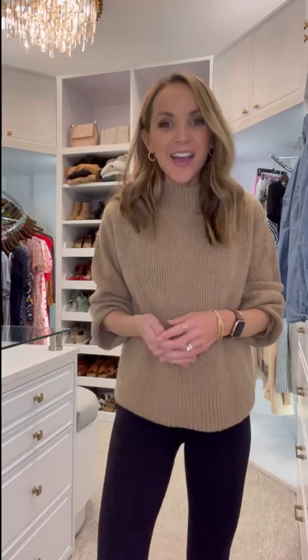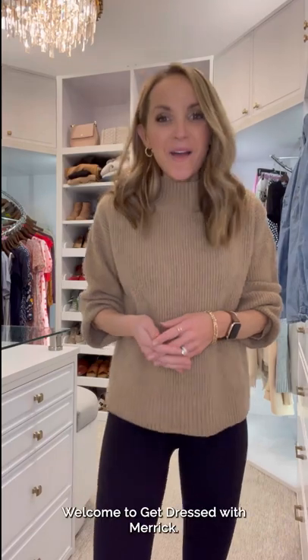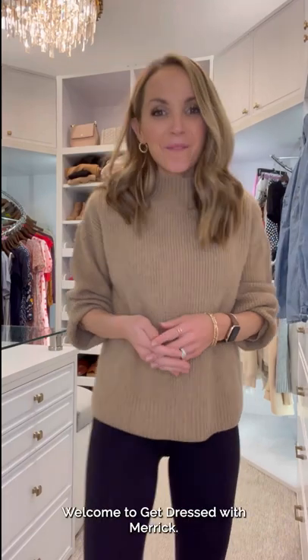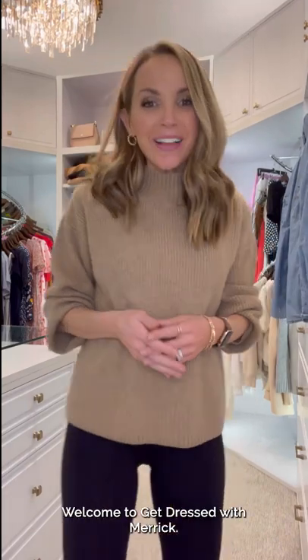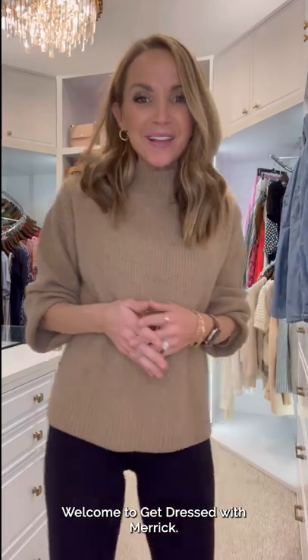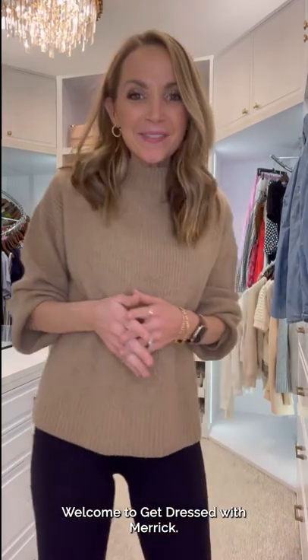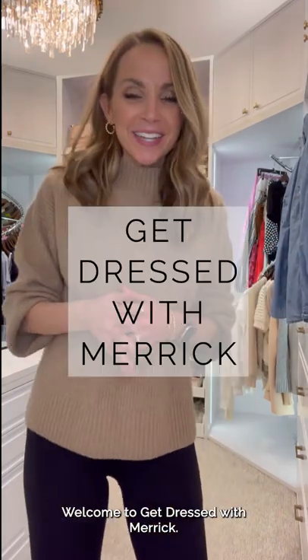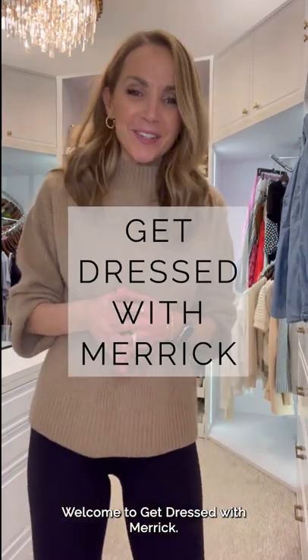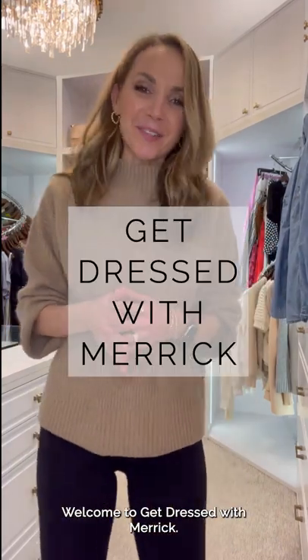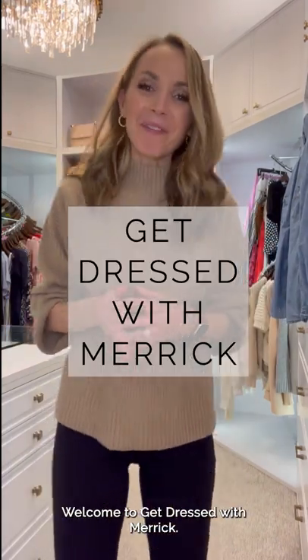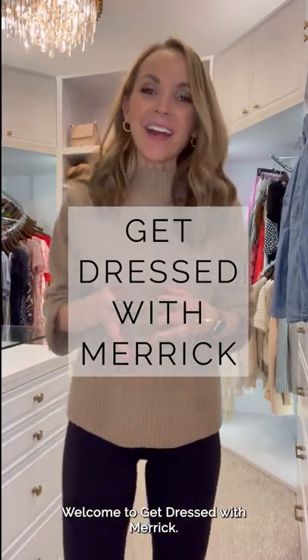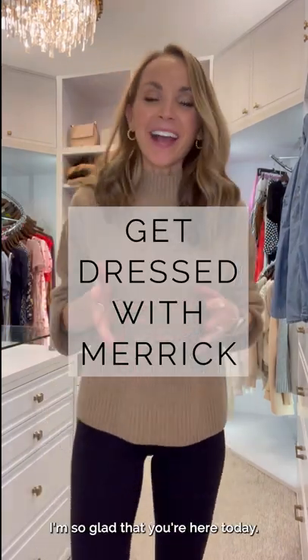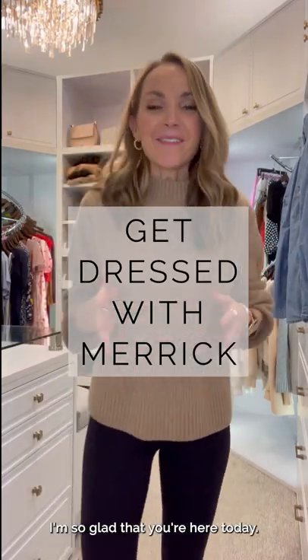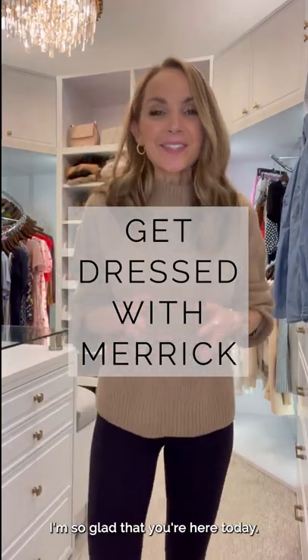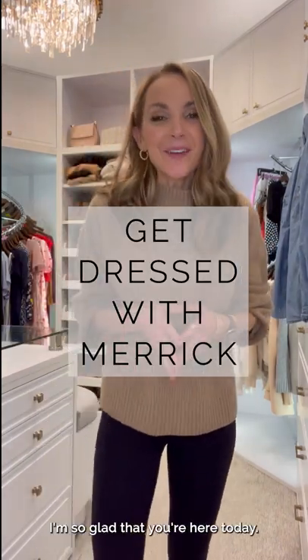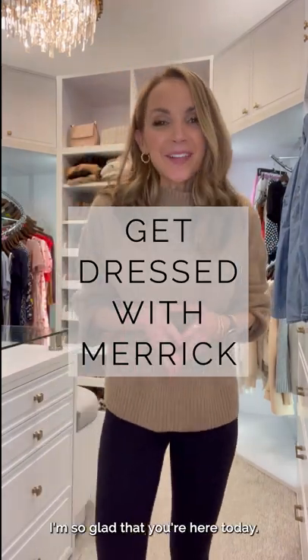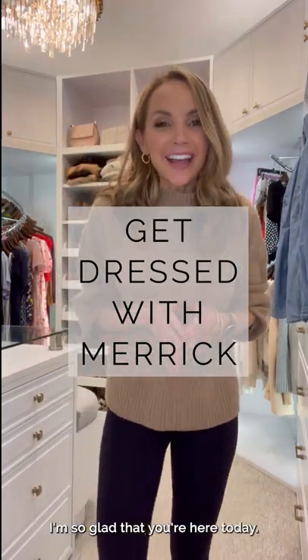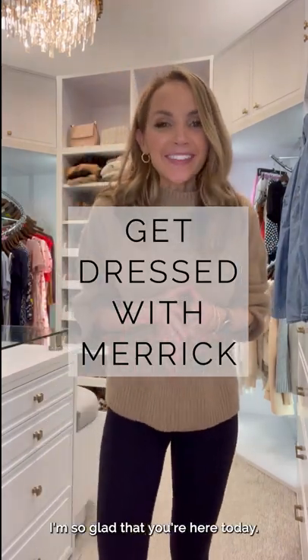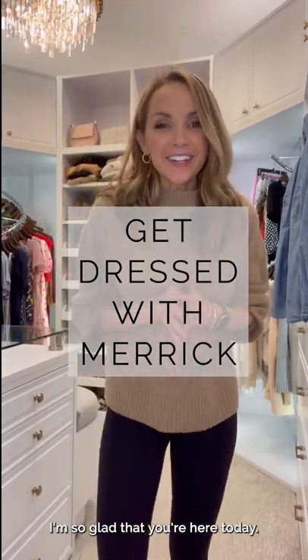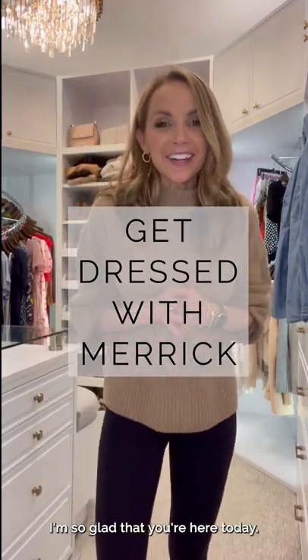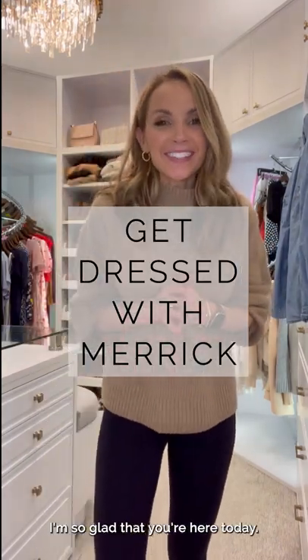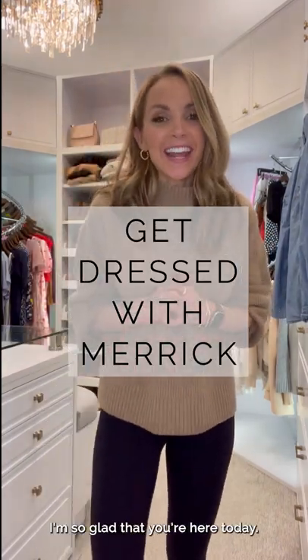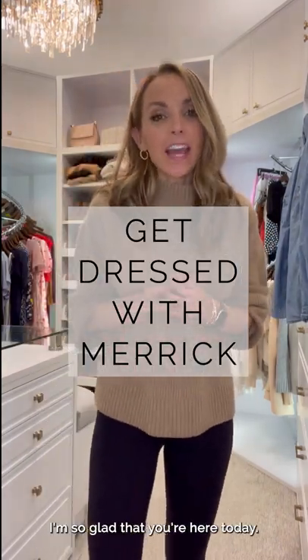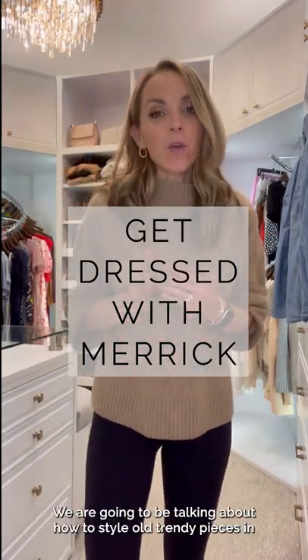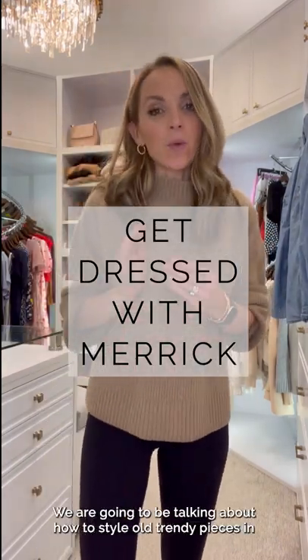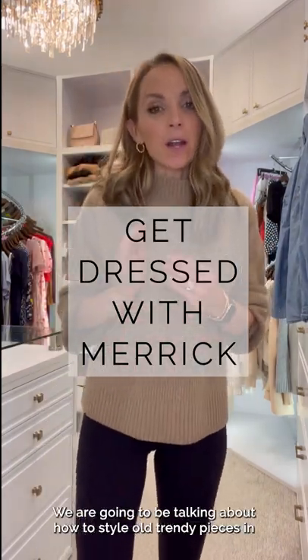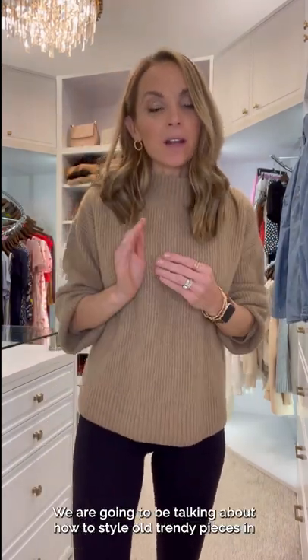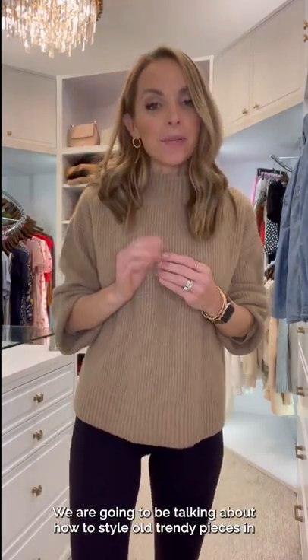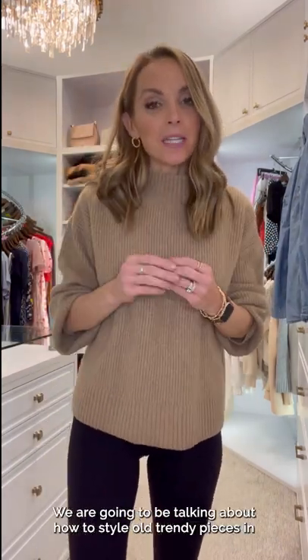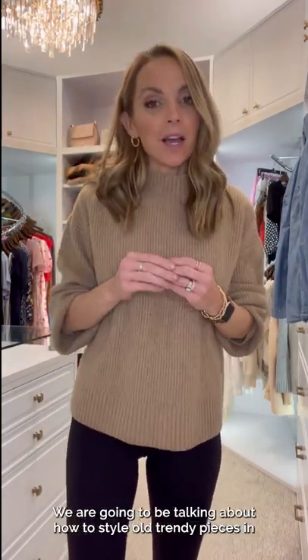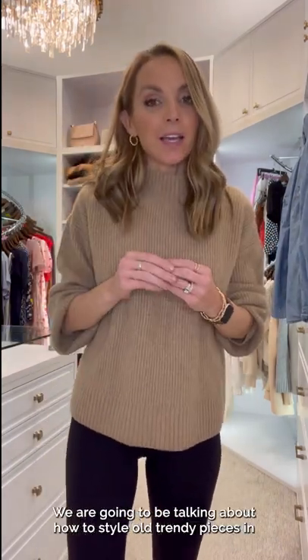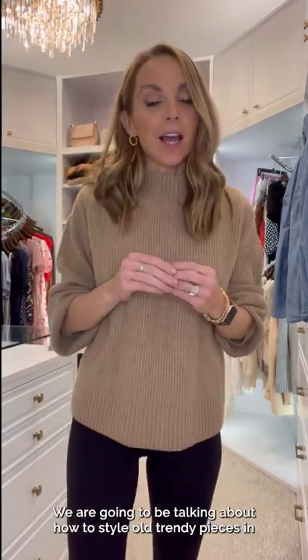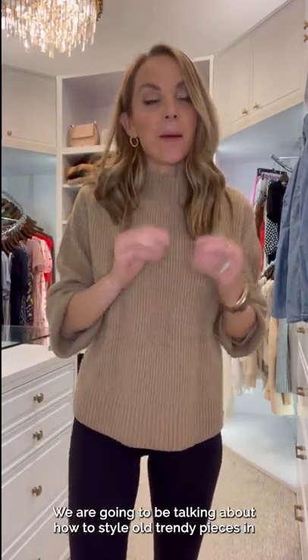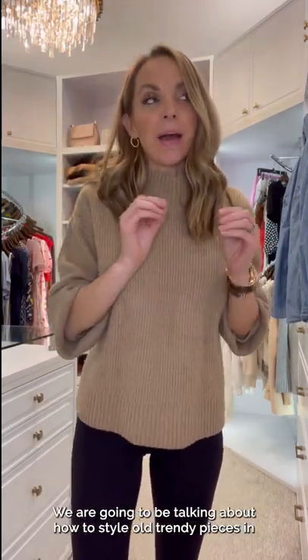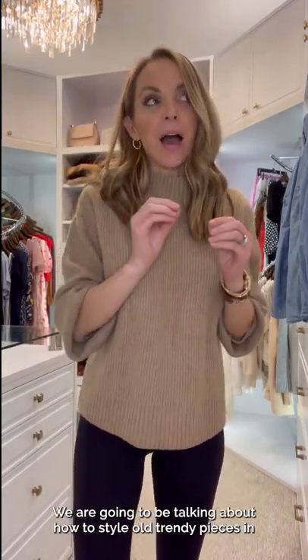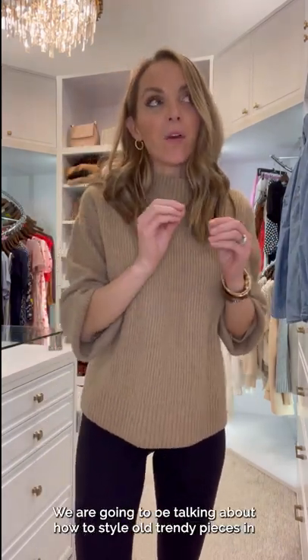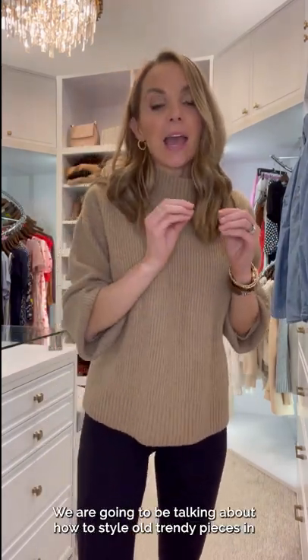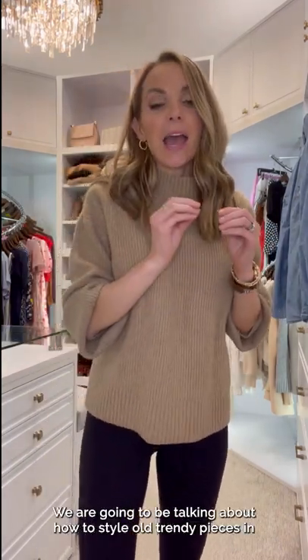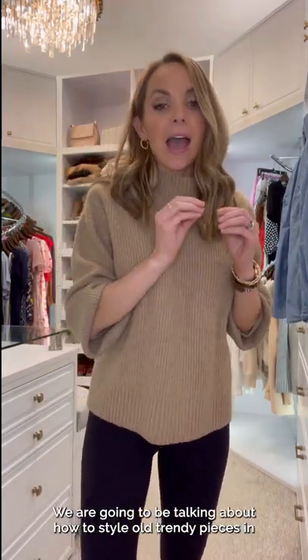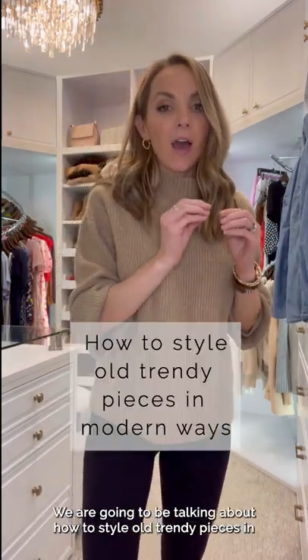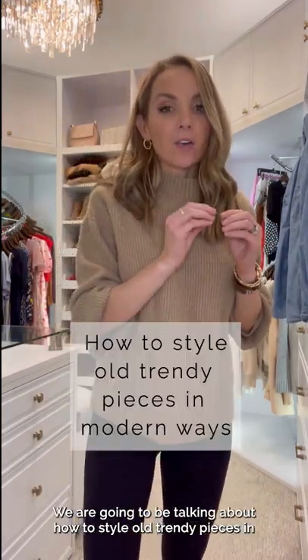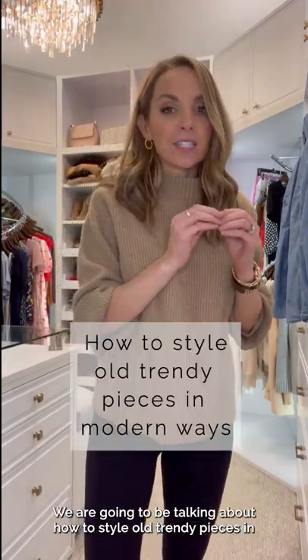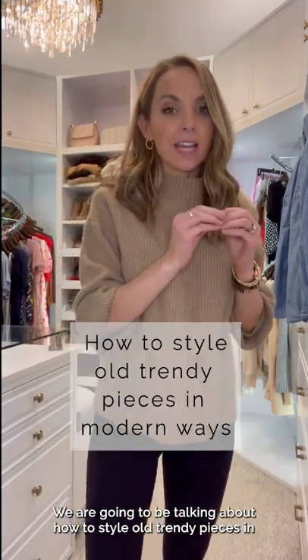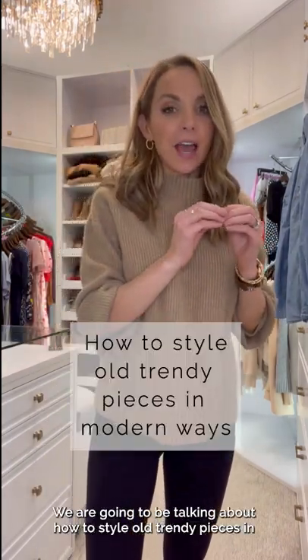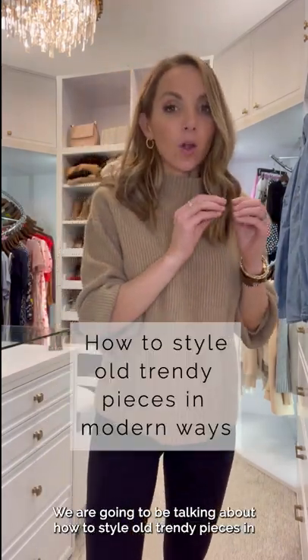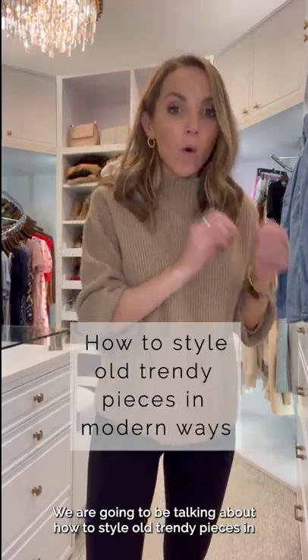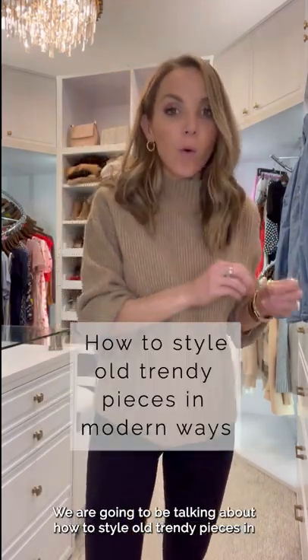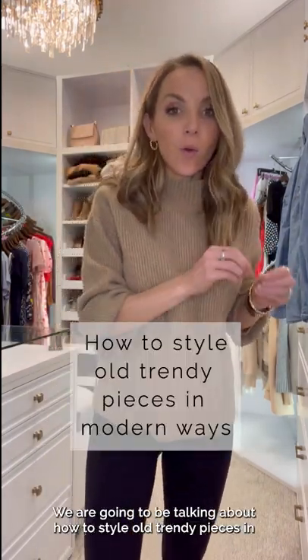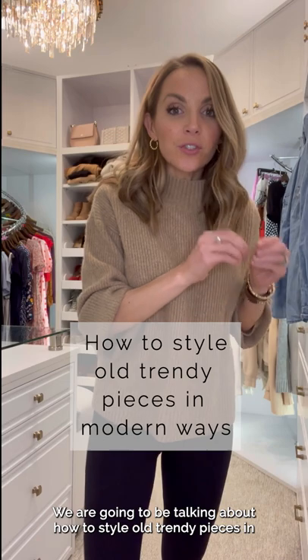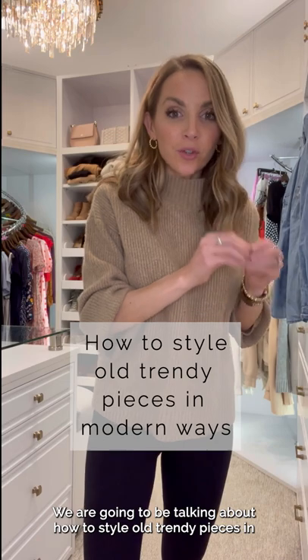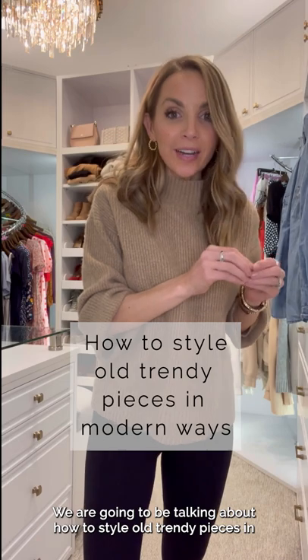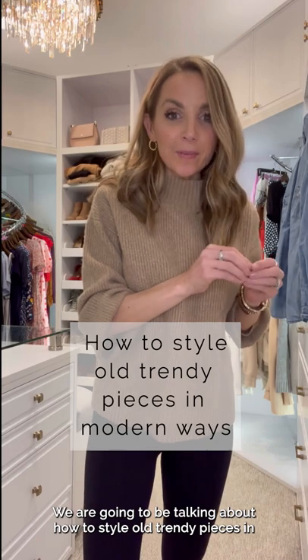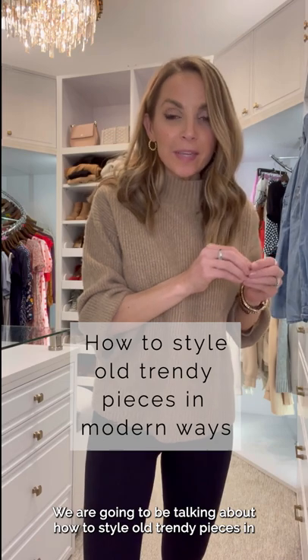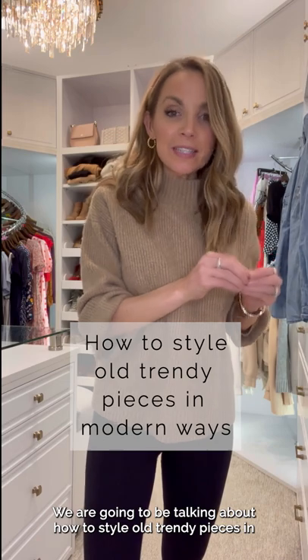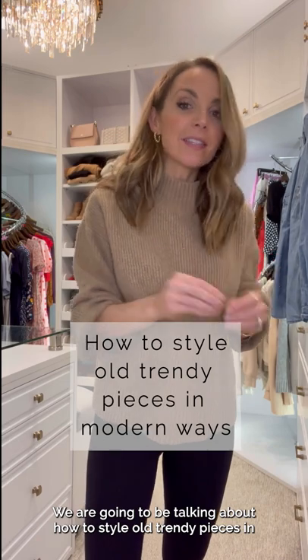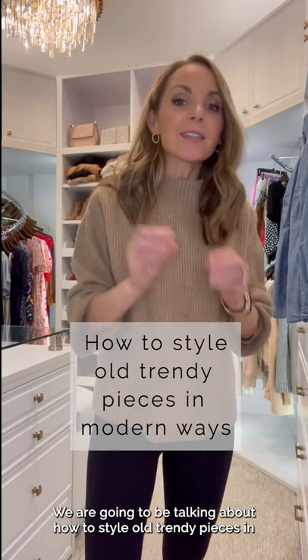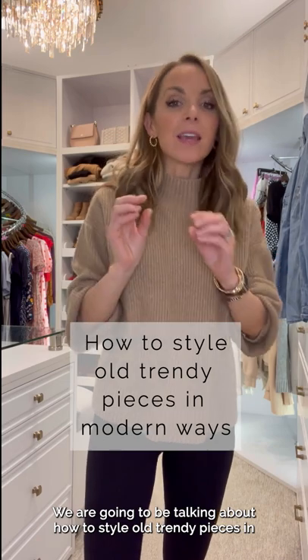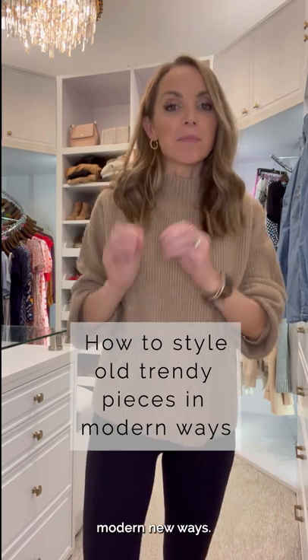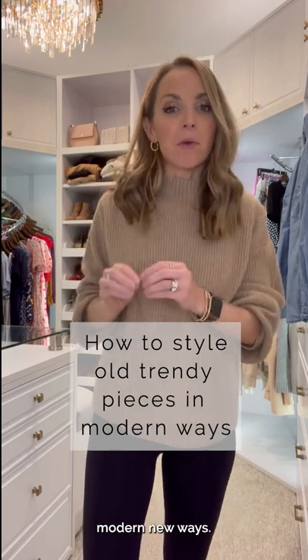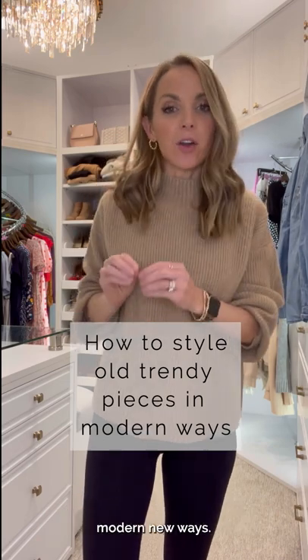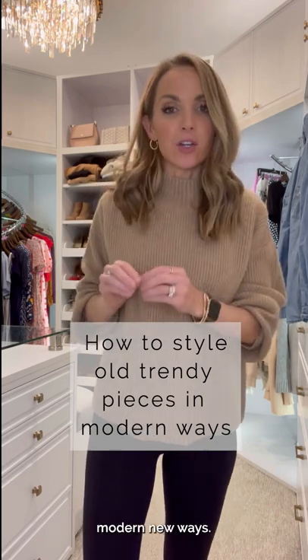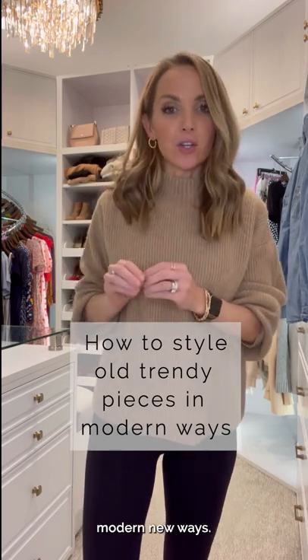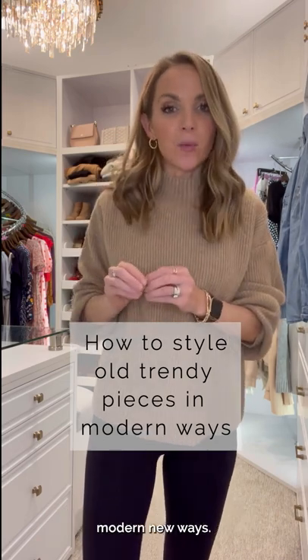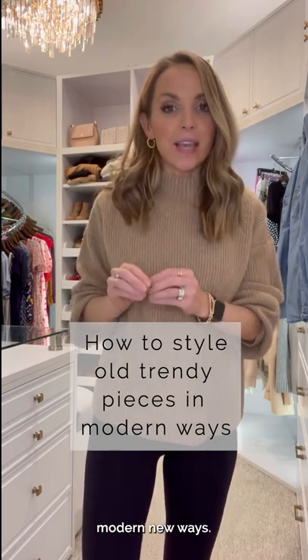Welcome to Get Dressed with Merrick. I'm so glad that you're here today. We are going to be talking about how to style old trendy pieces in modern new ways.